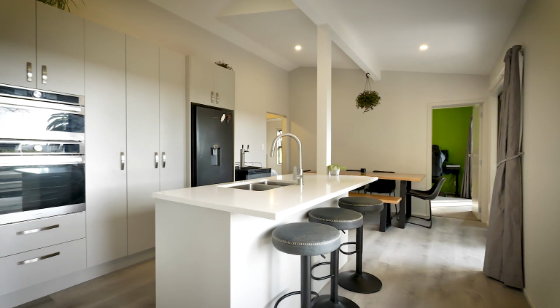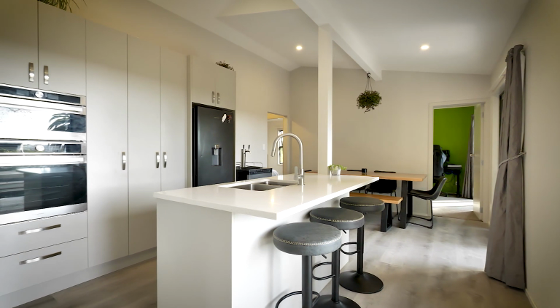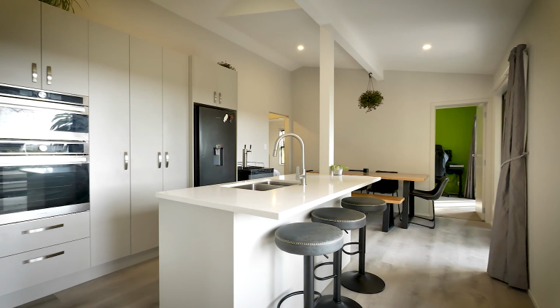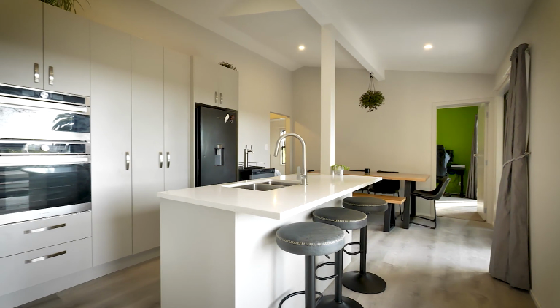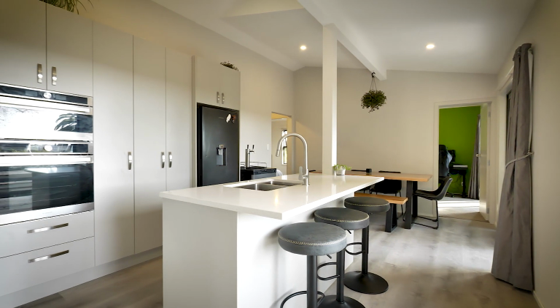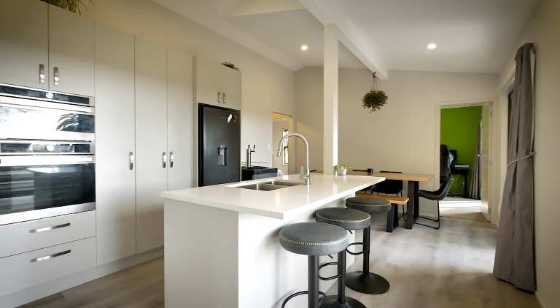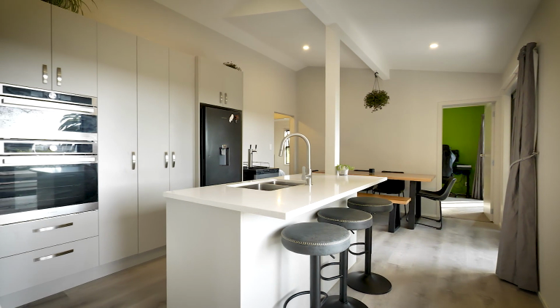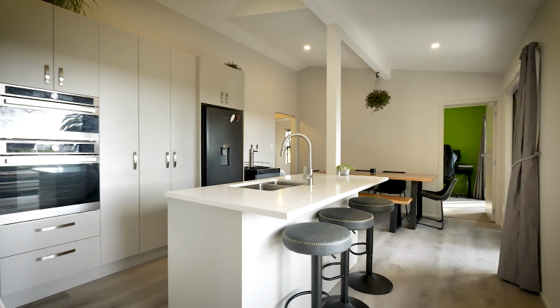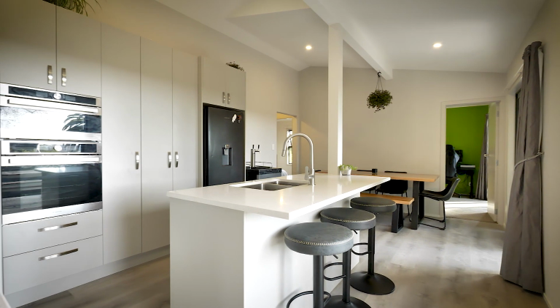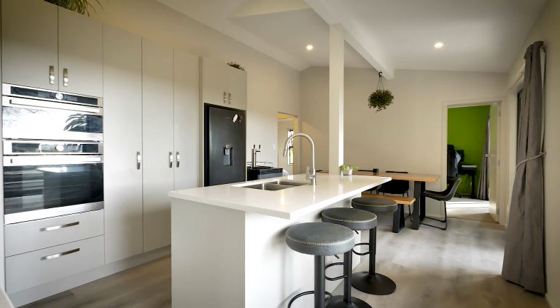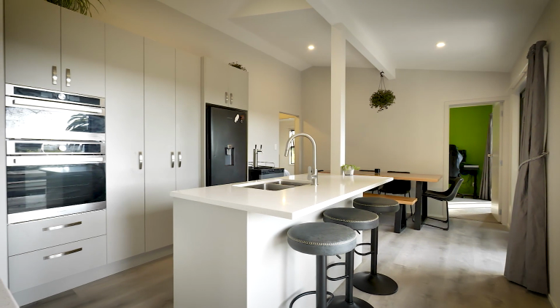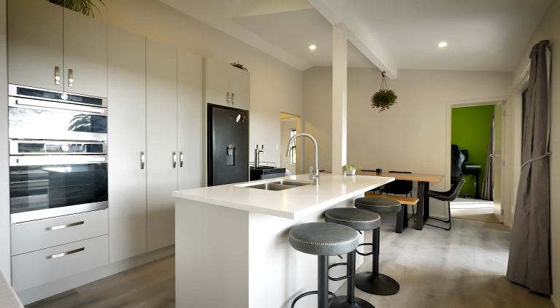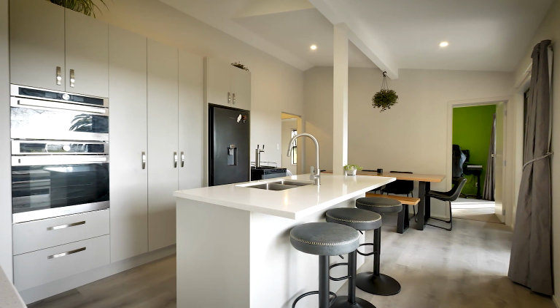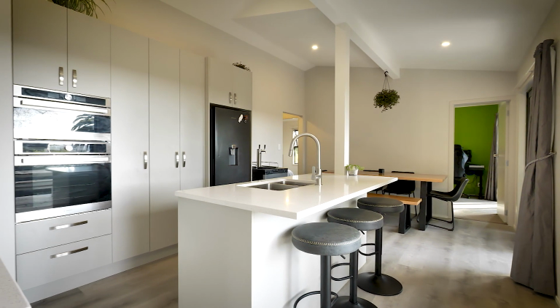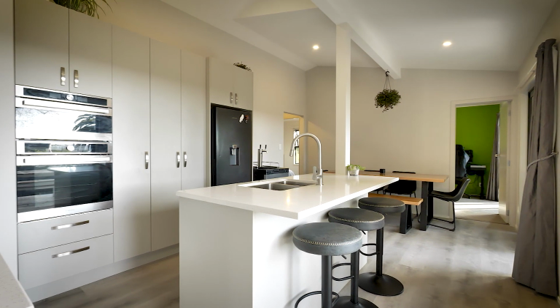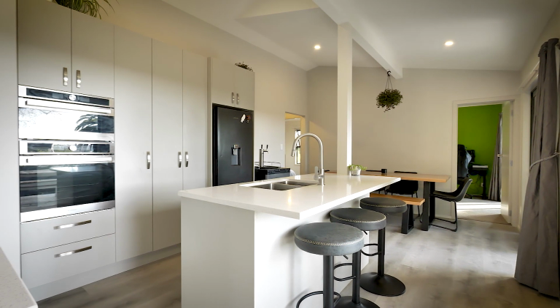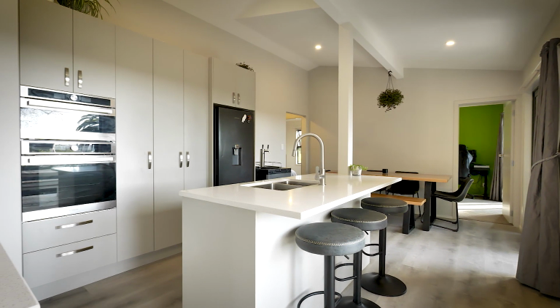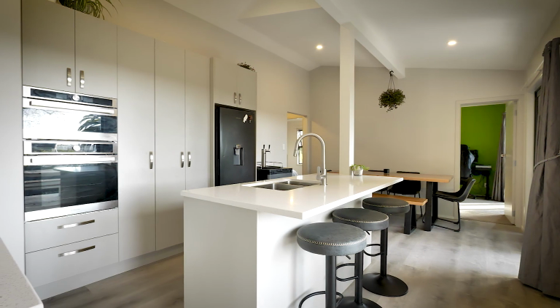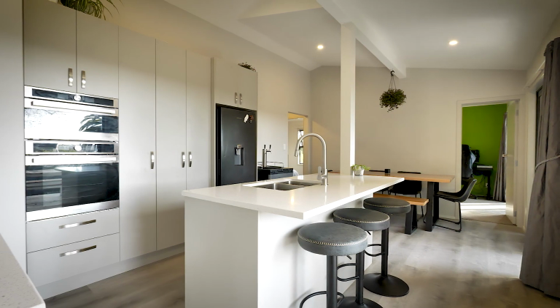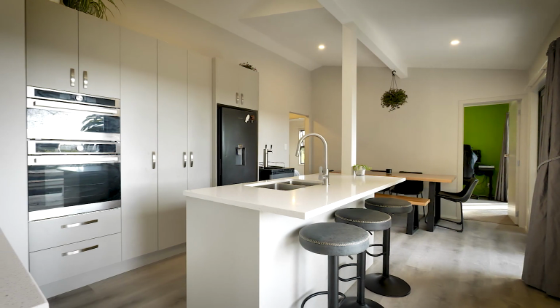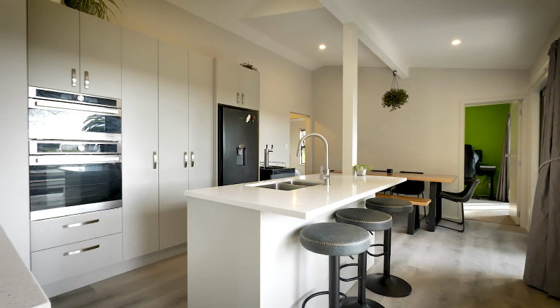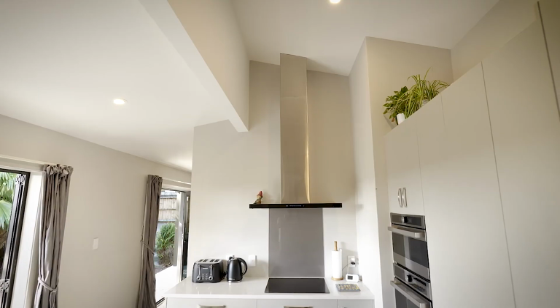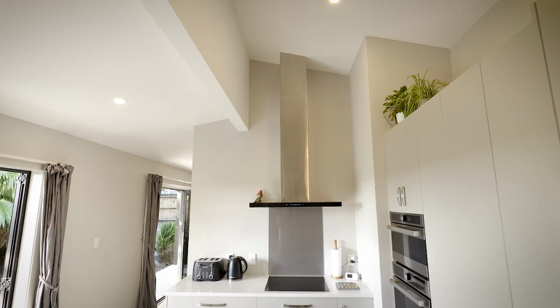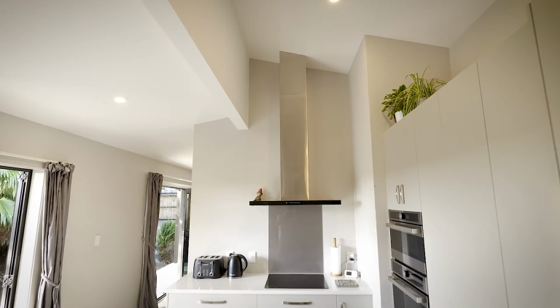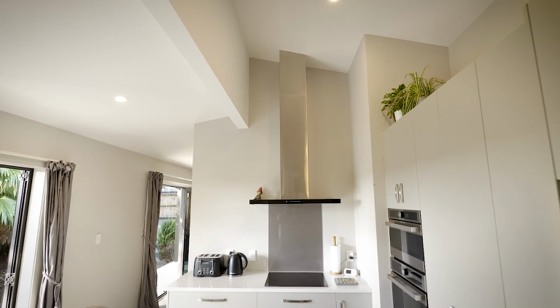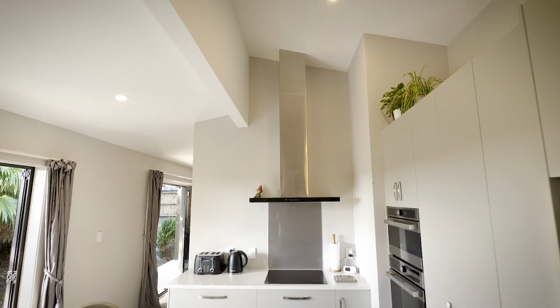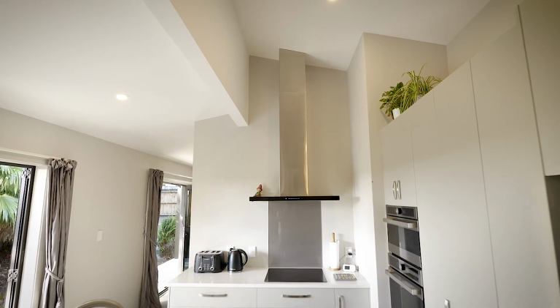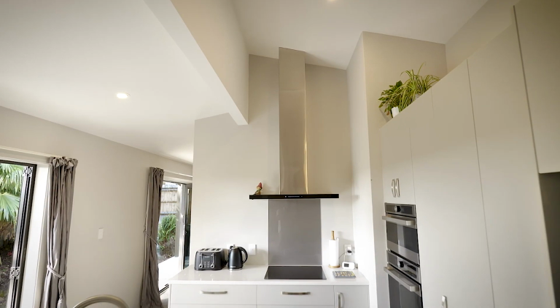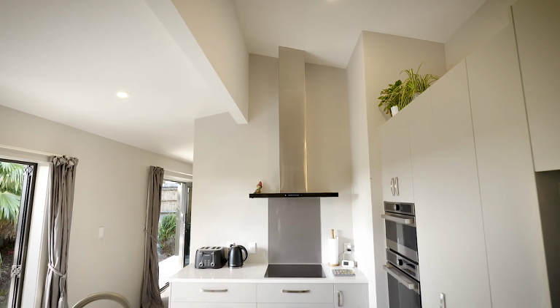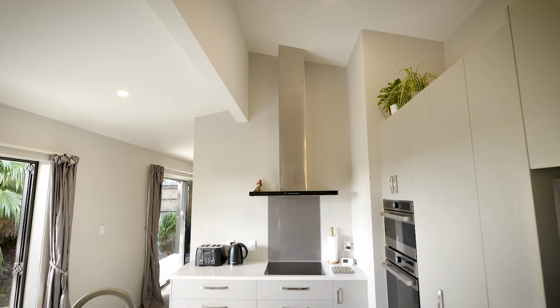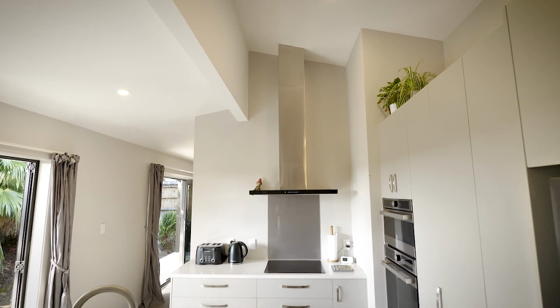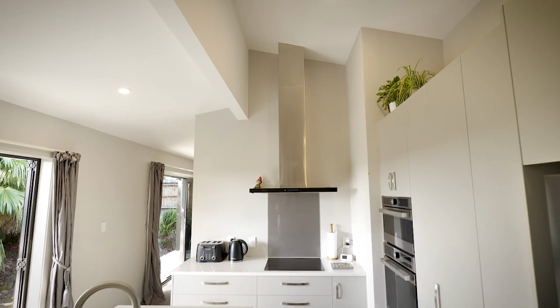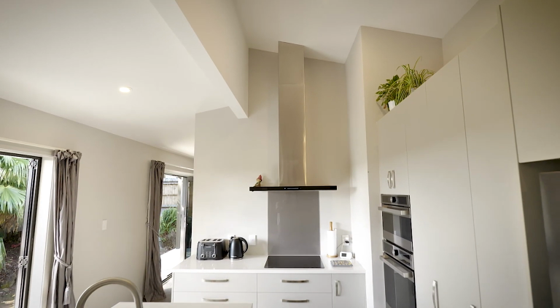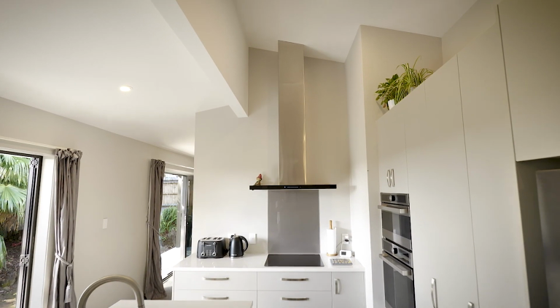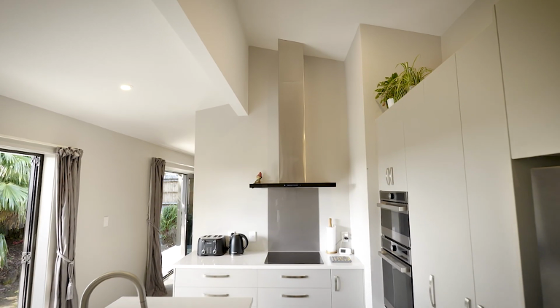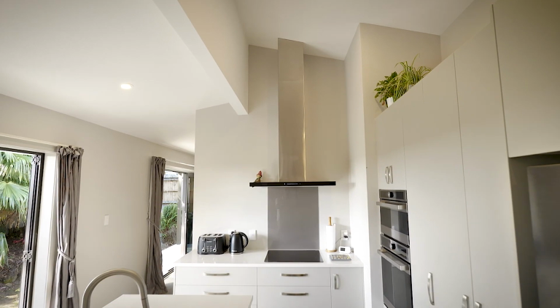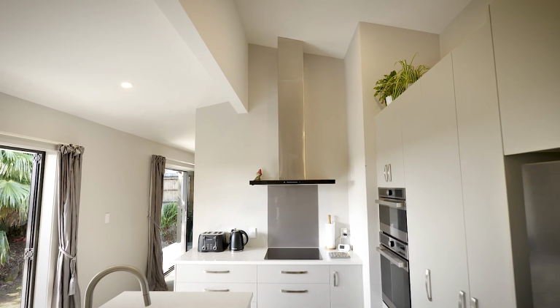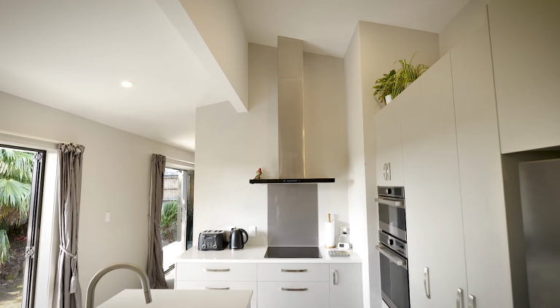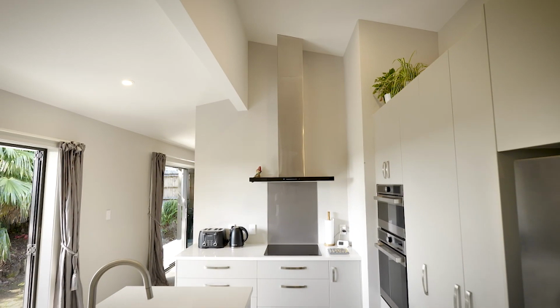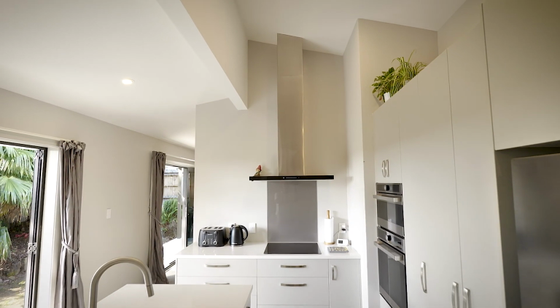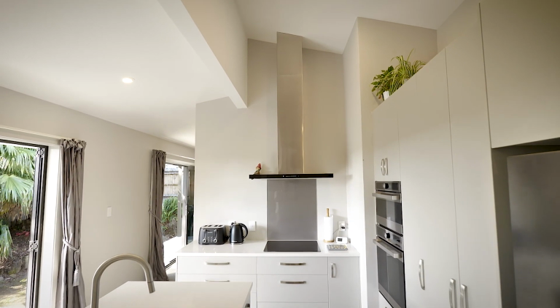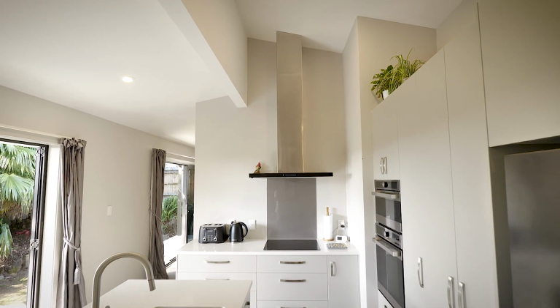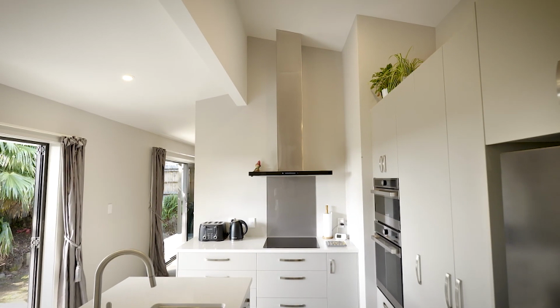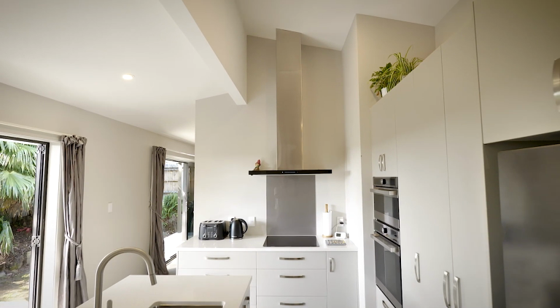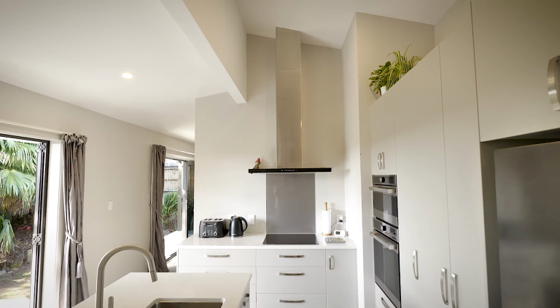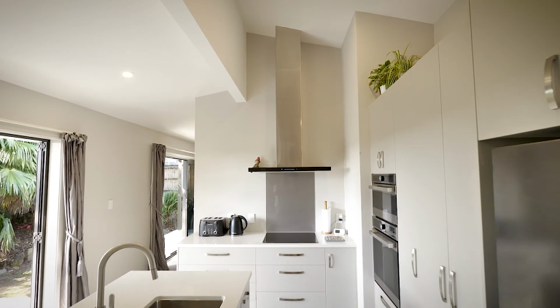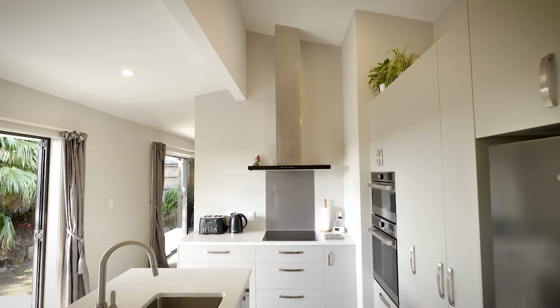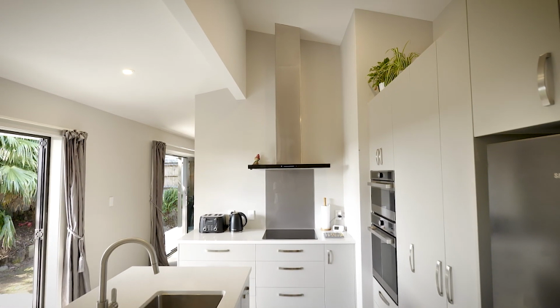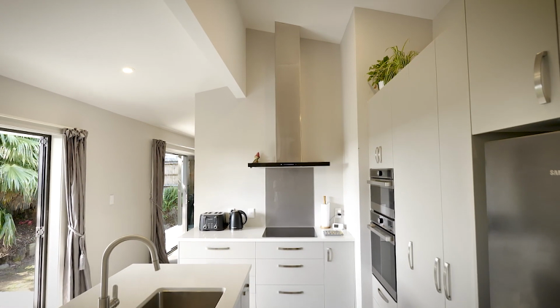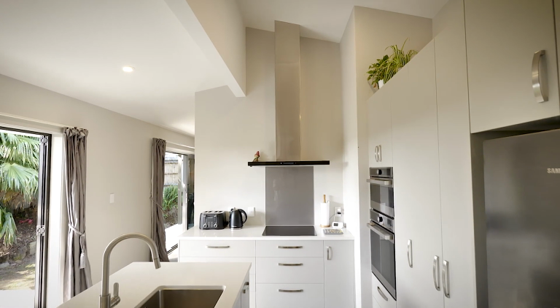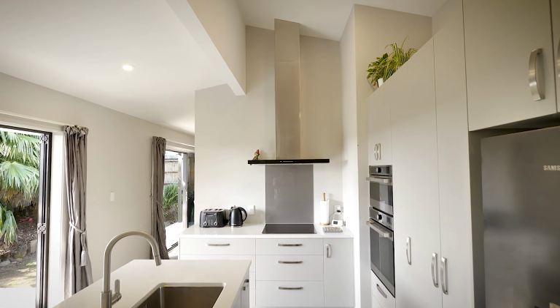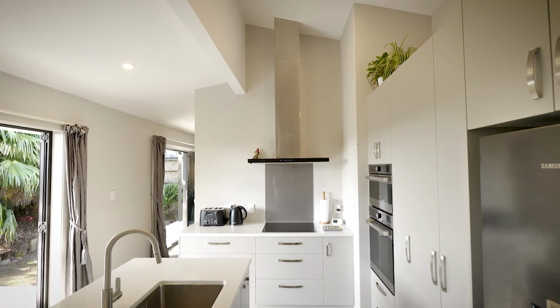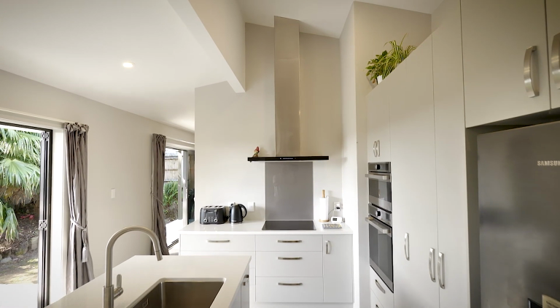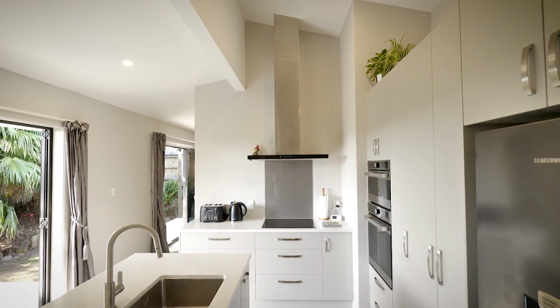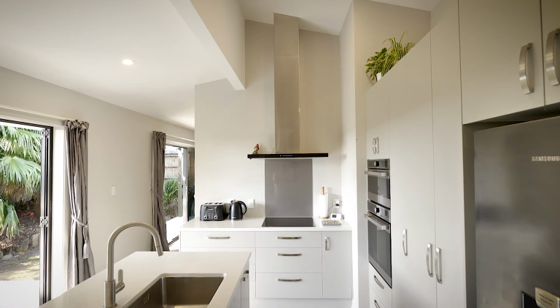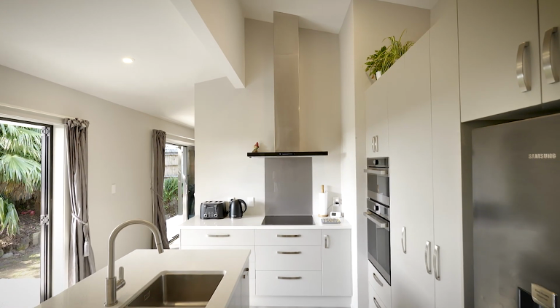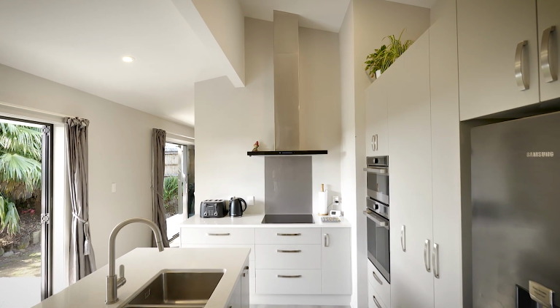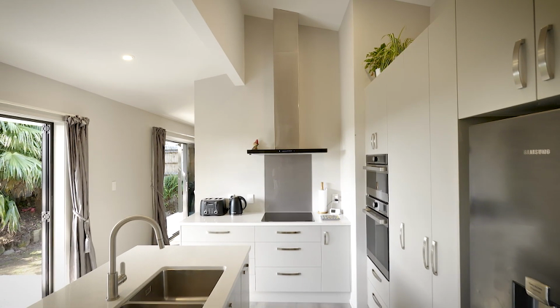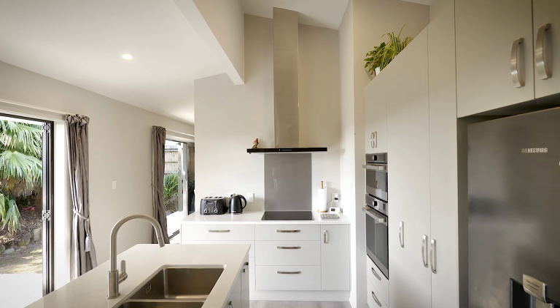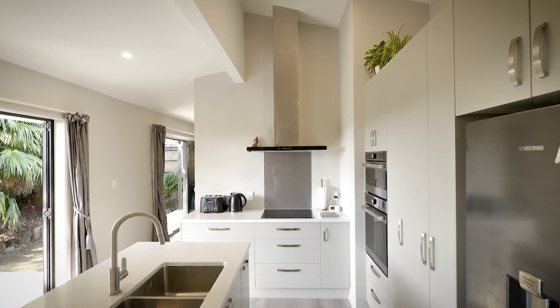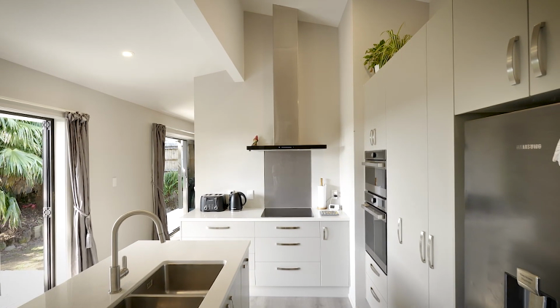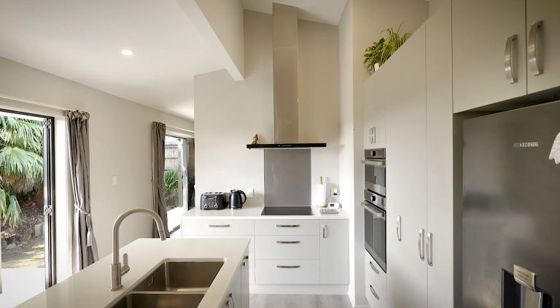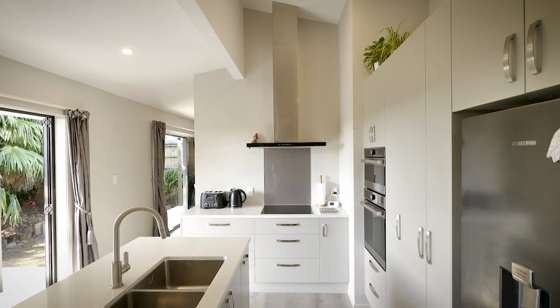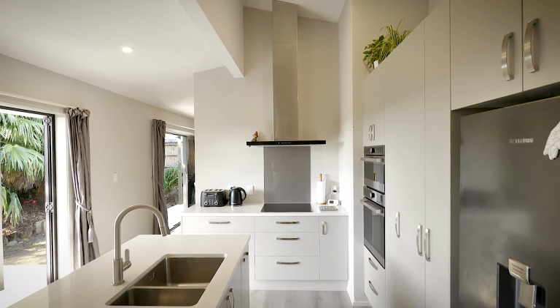The kitchen has been re-energised with competent stone bench tops, playing nicely with stainless steel dual wall ovens and inky black underbench dish drawers.